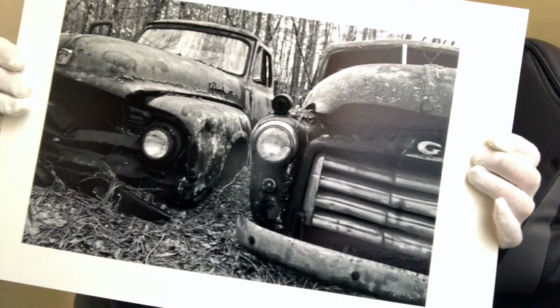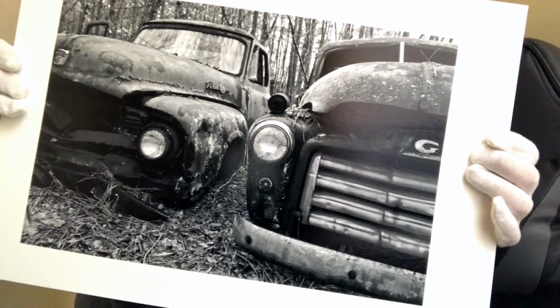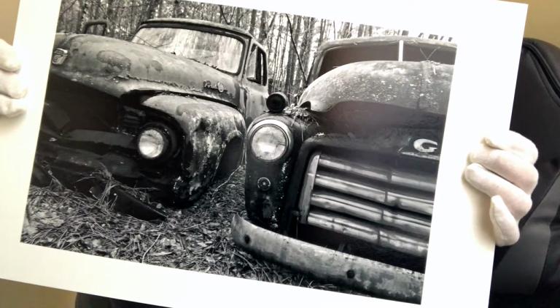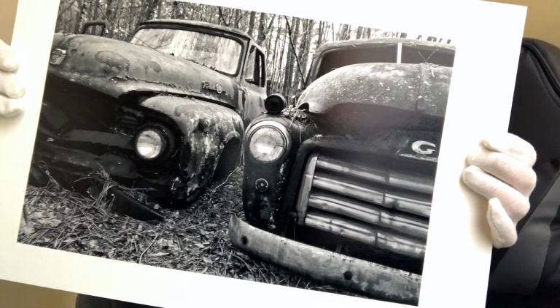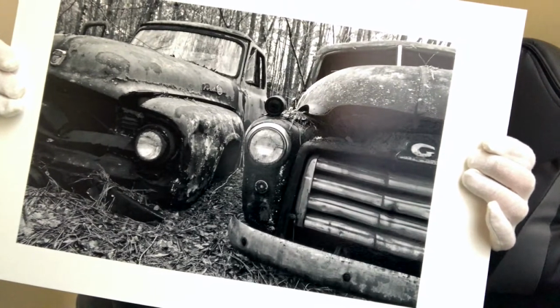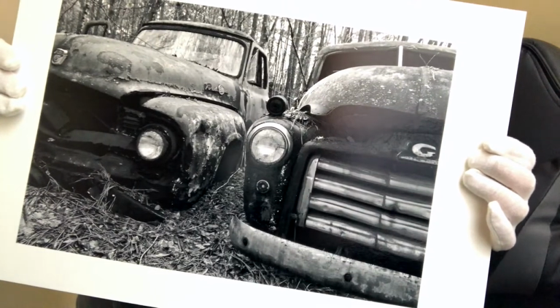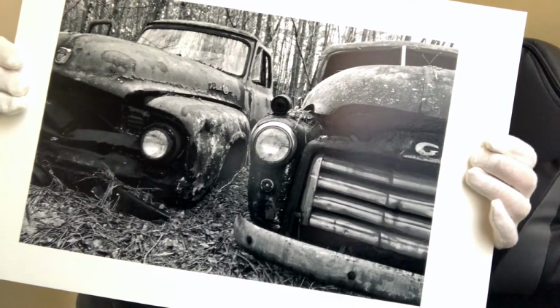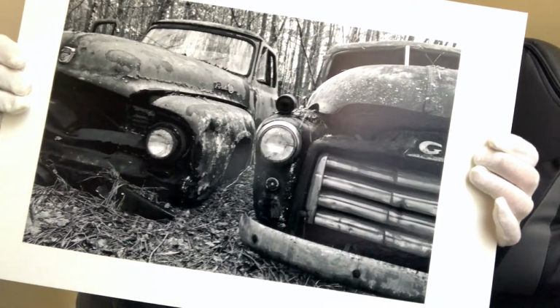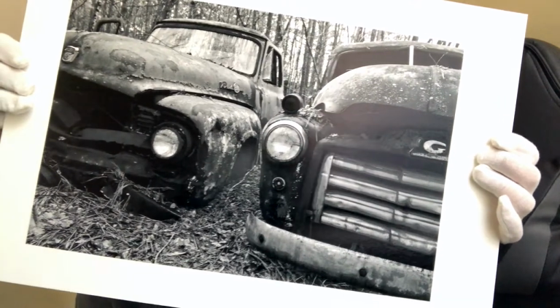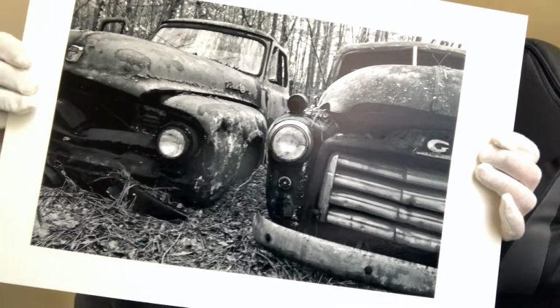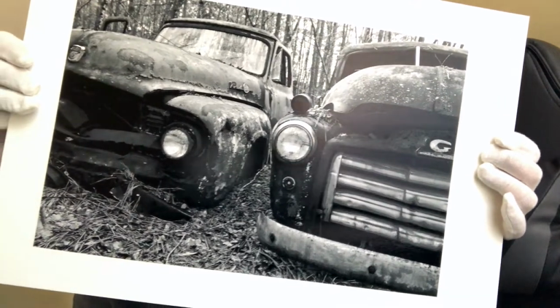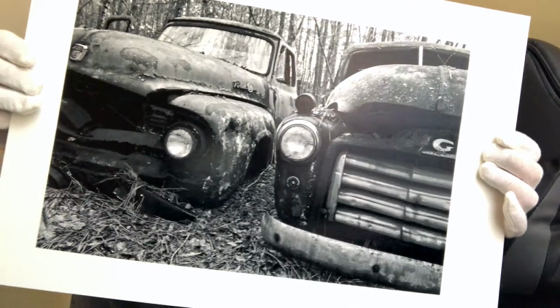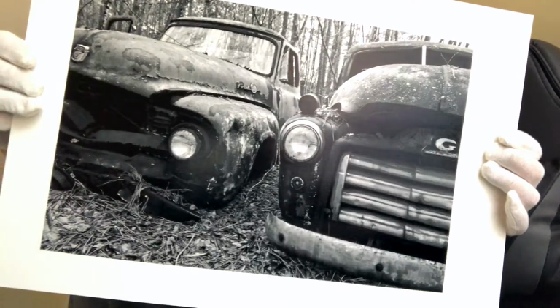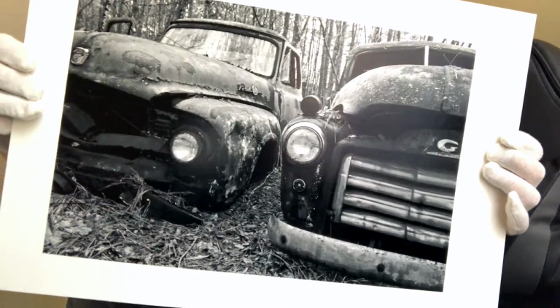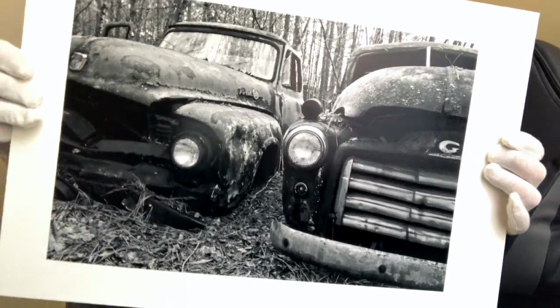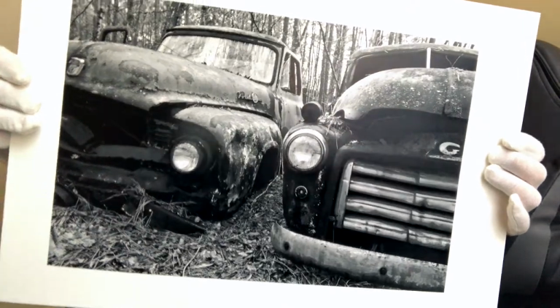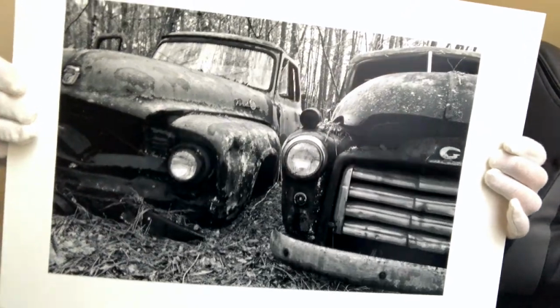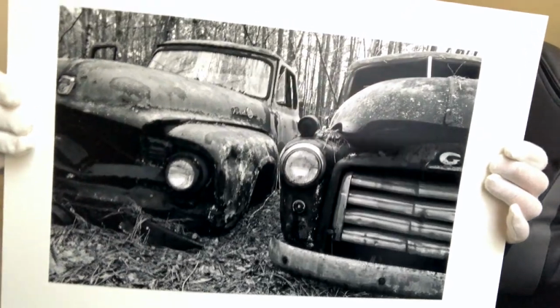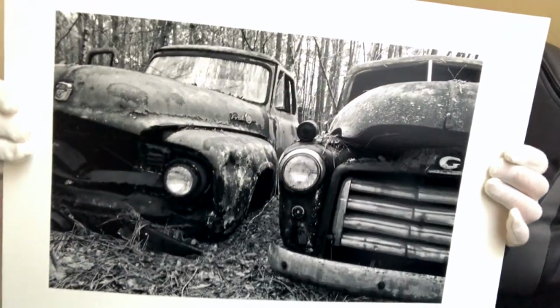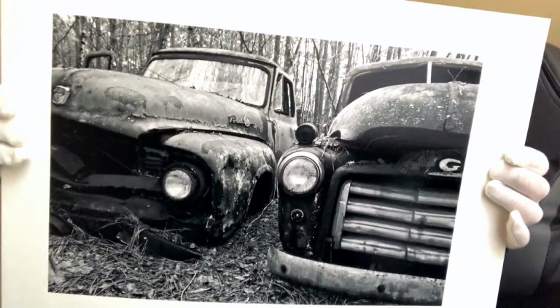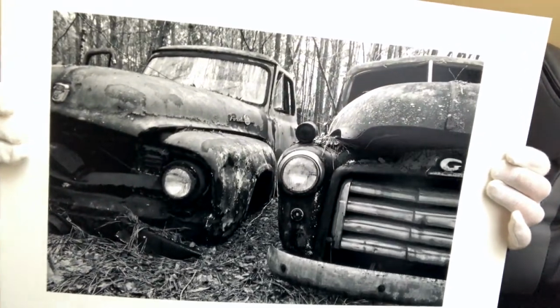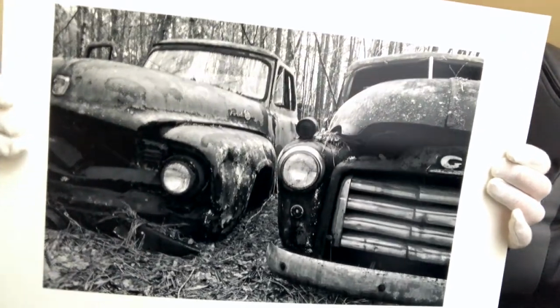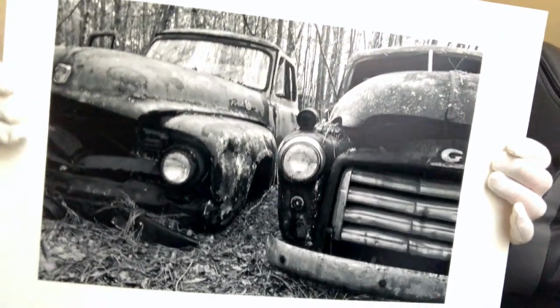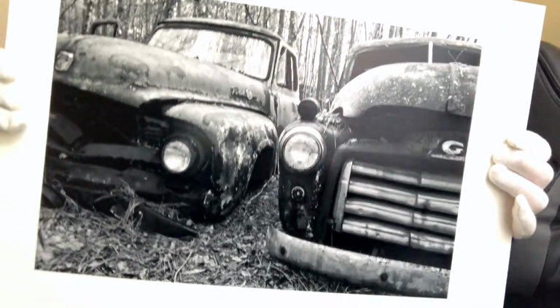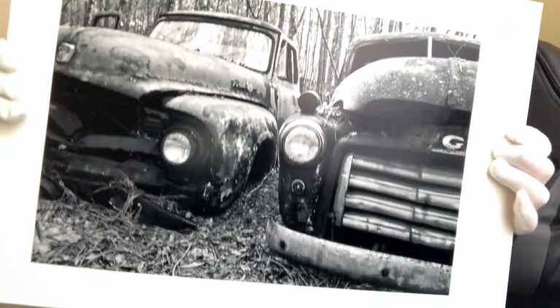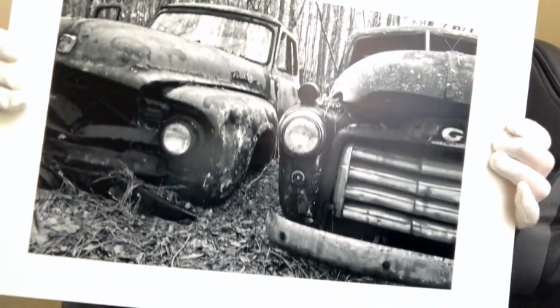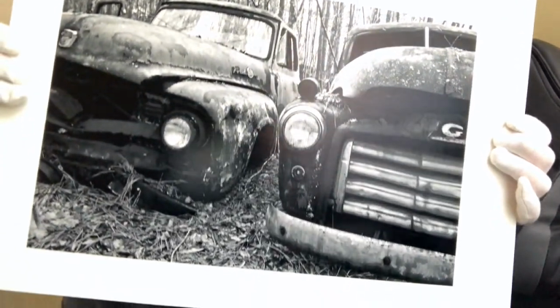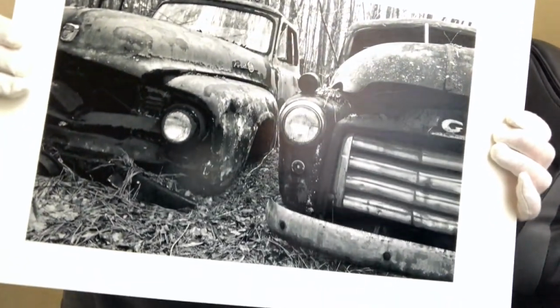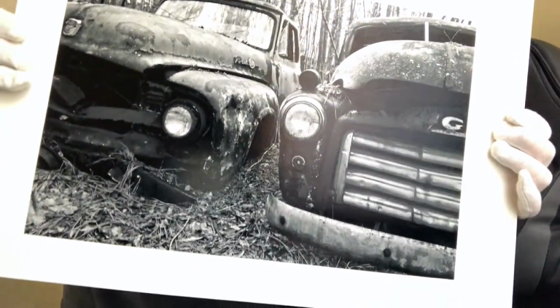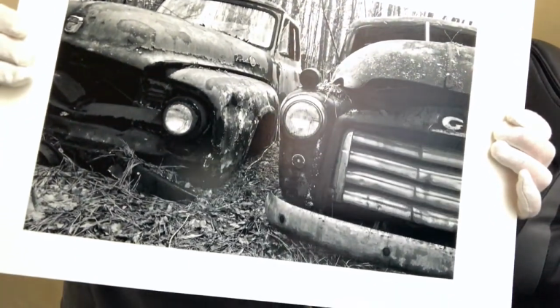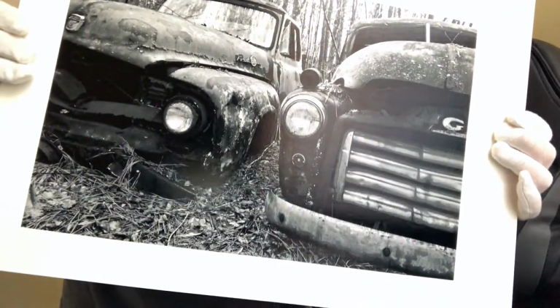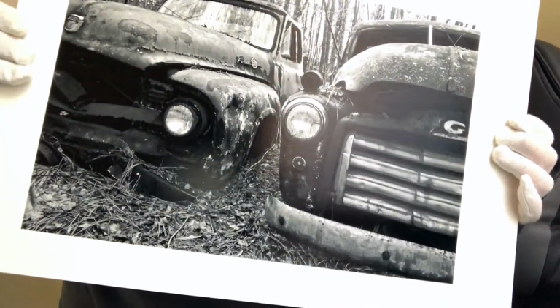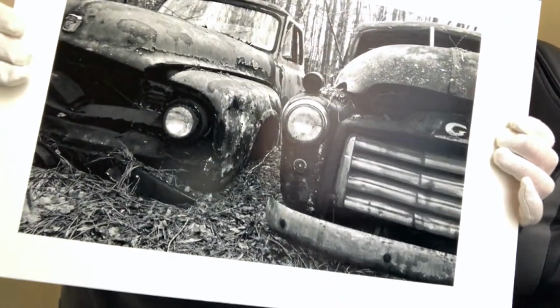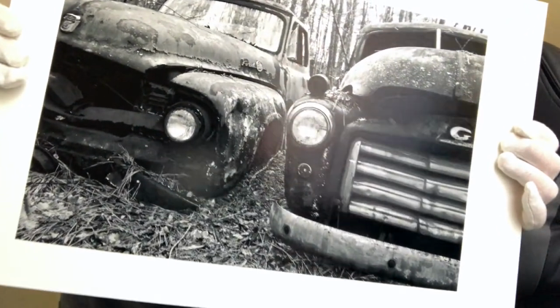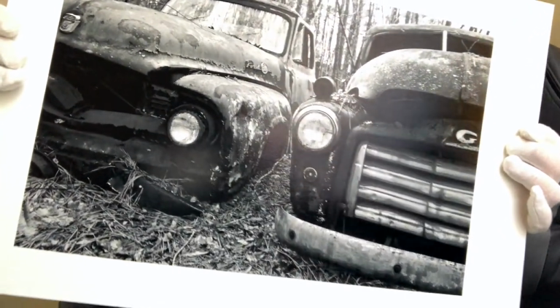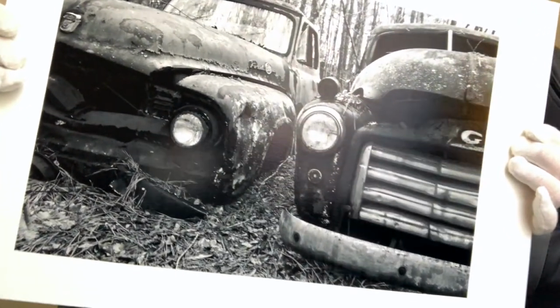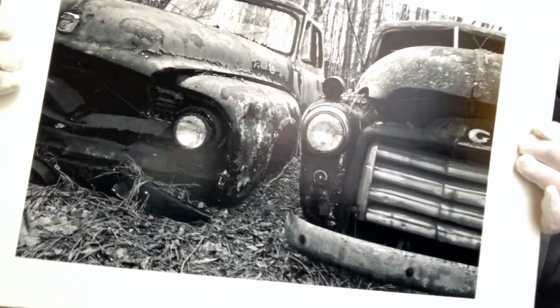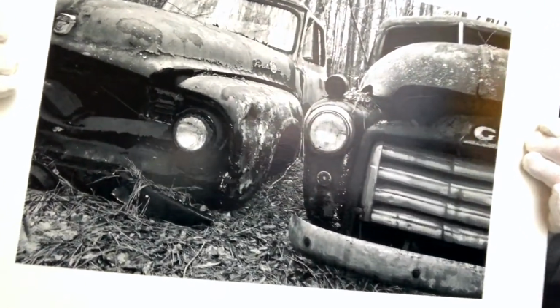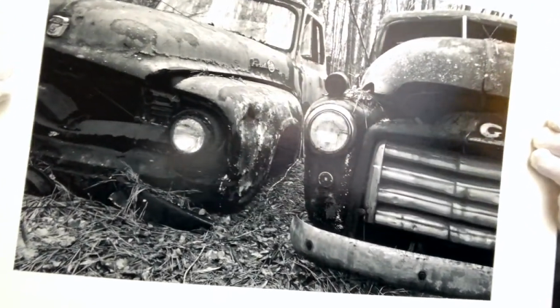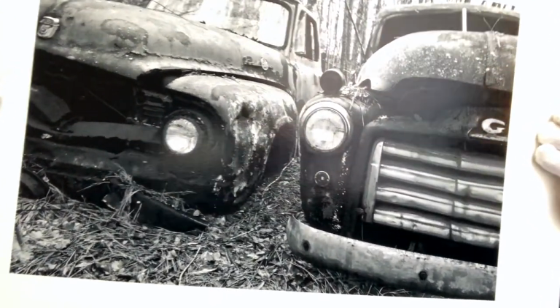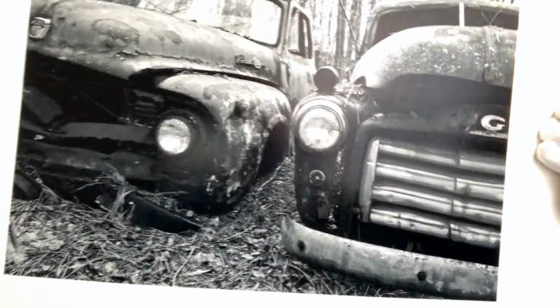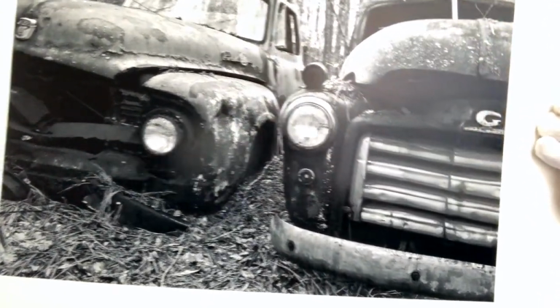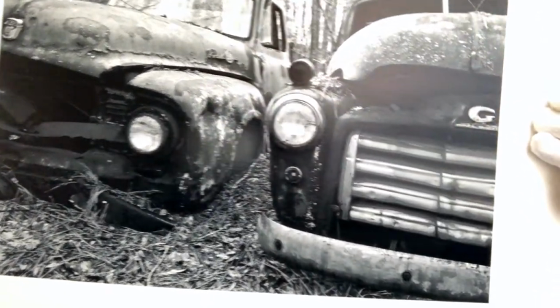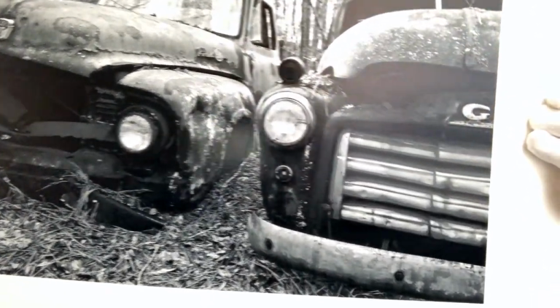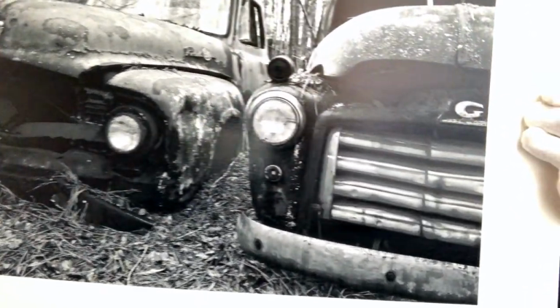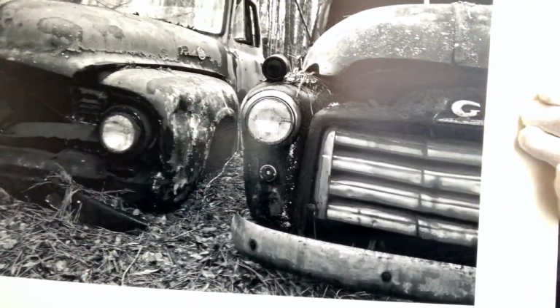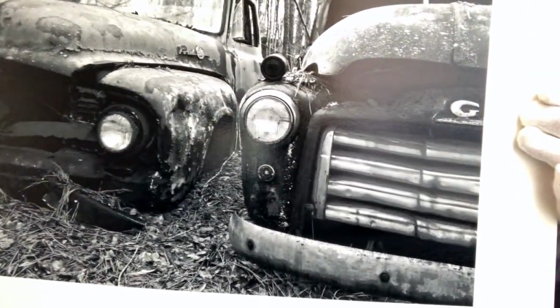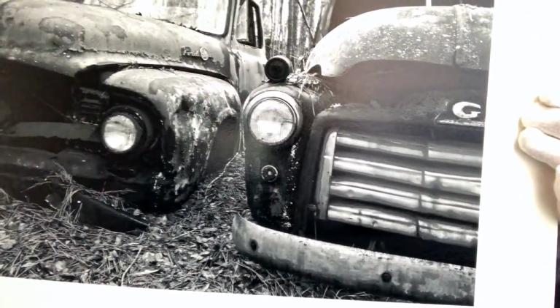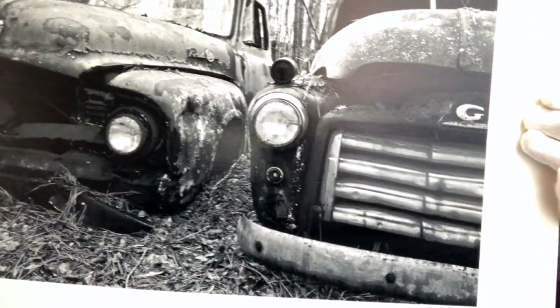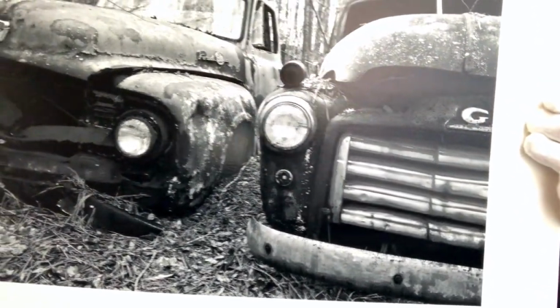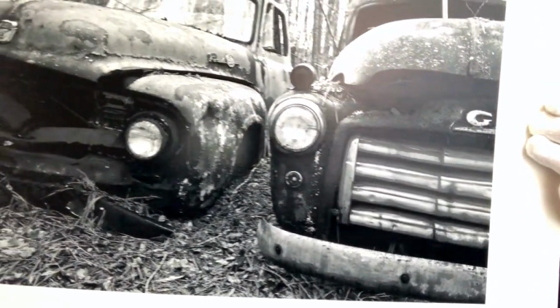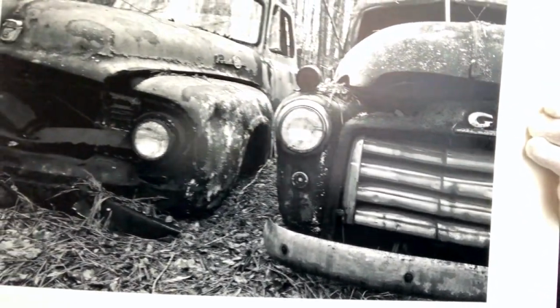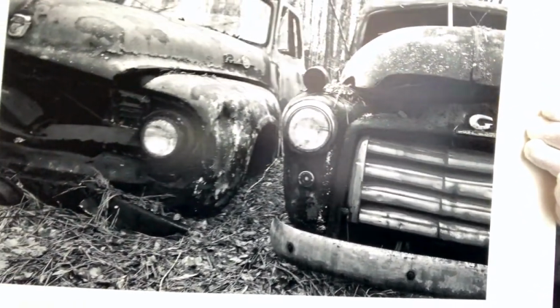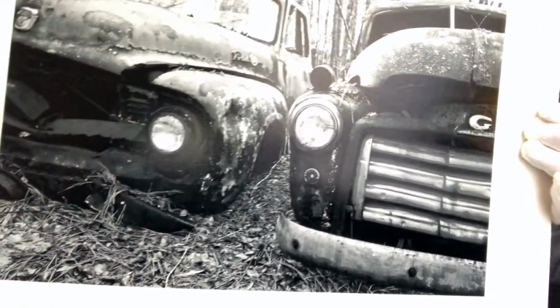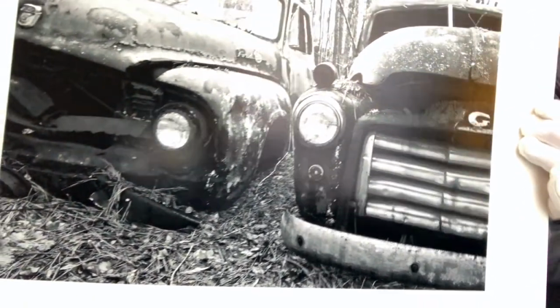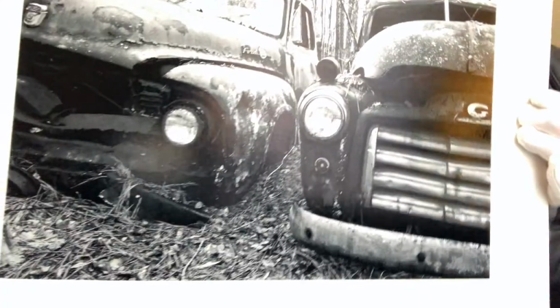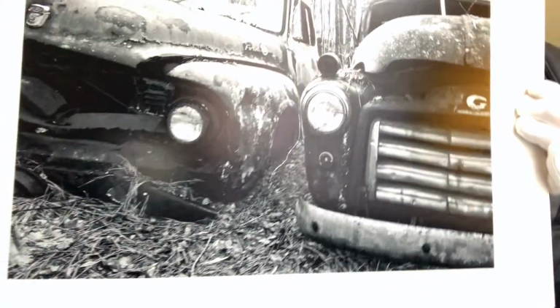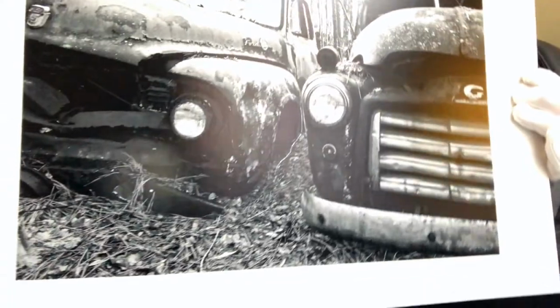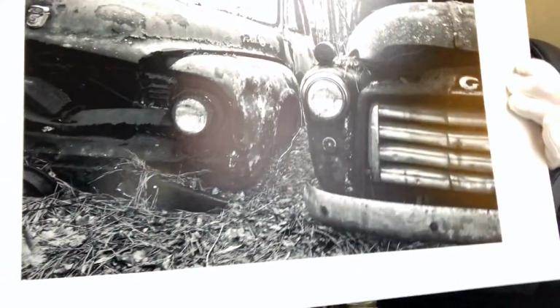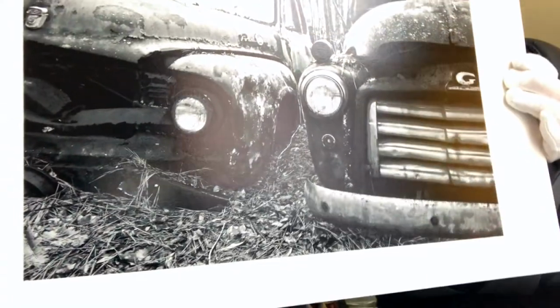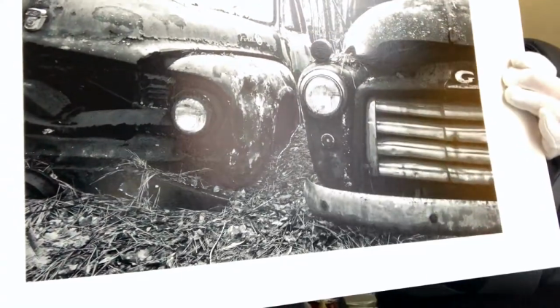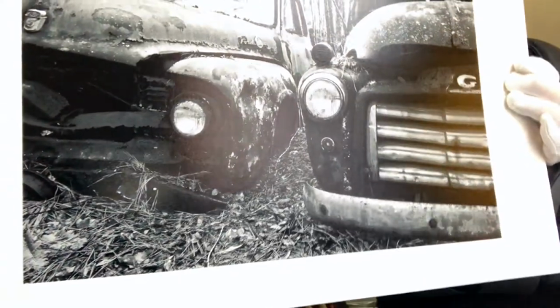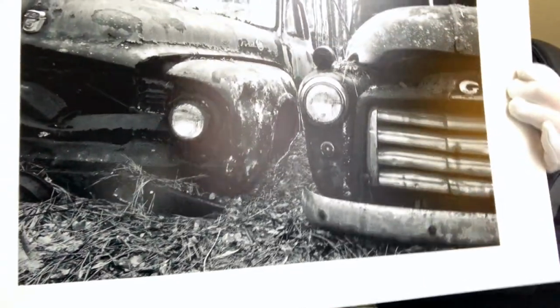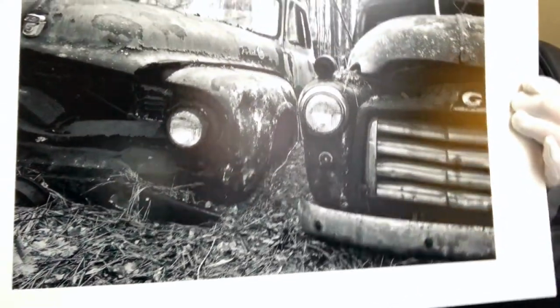We'll close out this video with one last look at the Breathing Color Riverstone Satin Rag. I hope this is helpful to anyone who may be considering buying this paper.